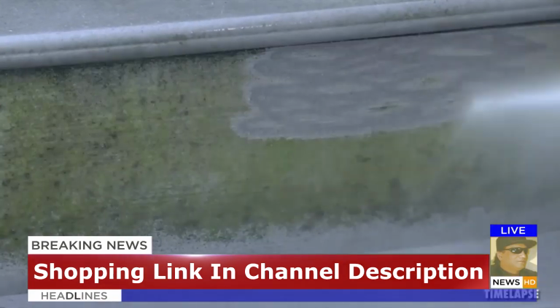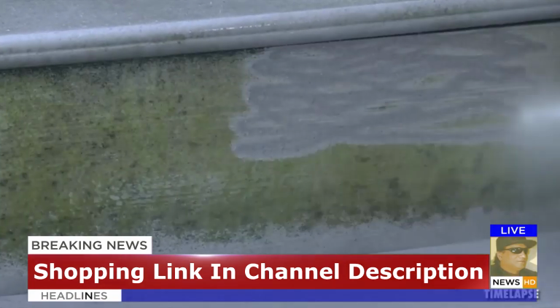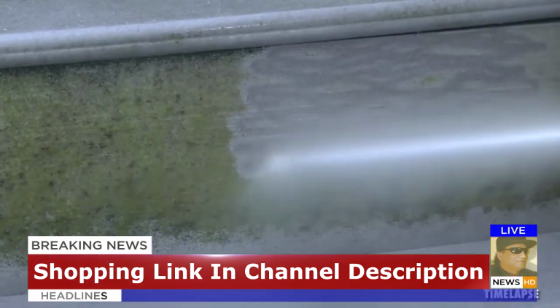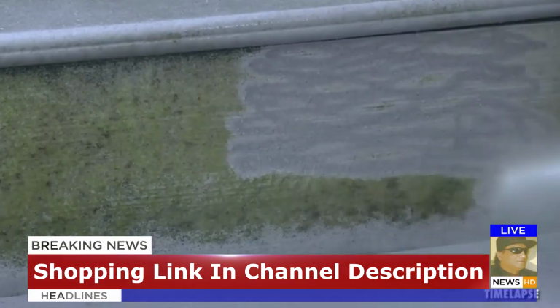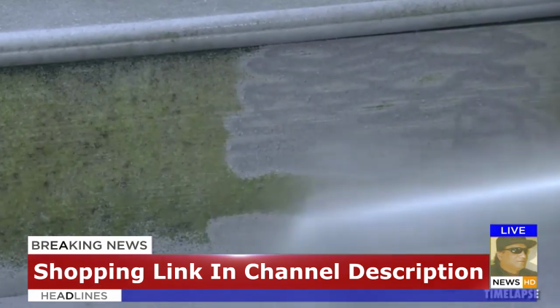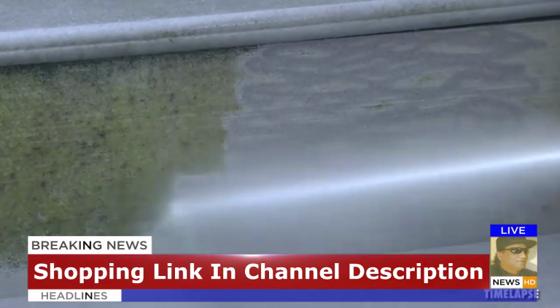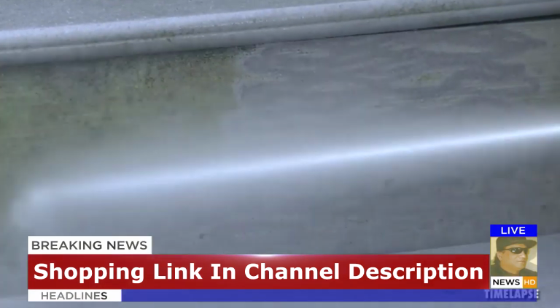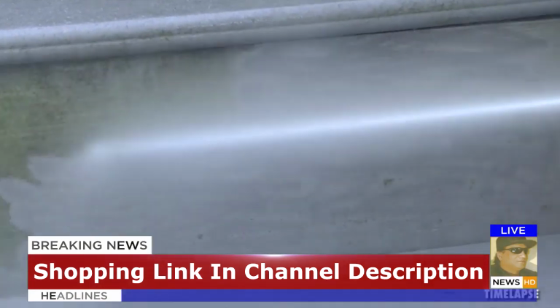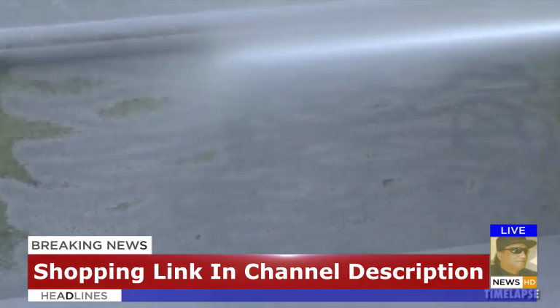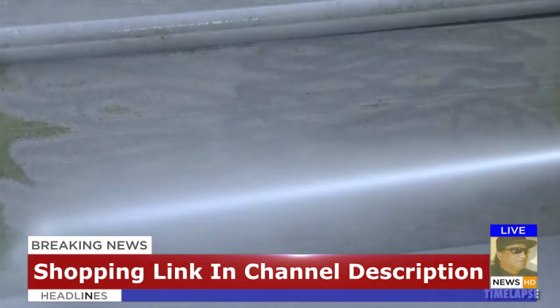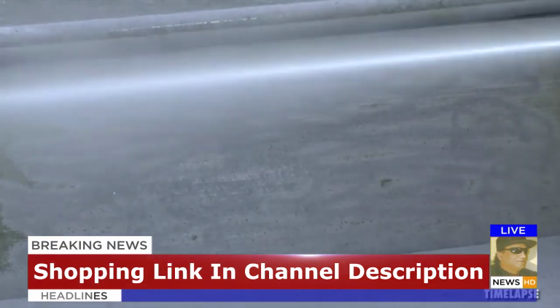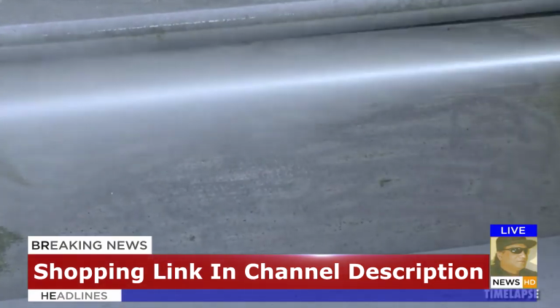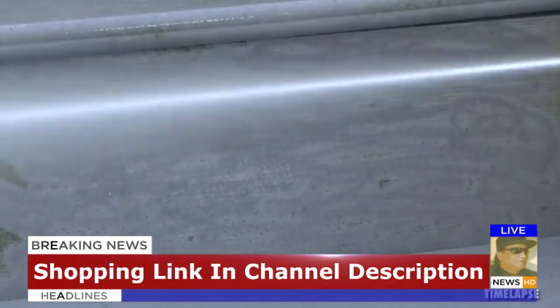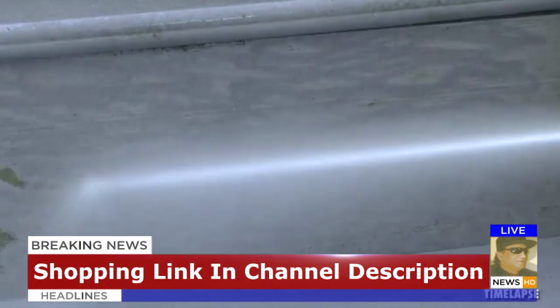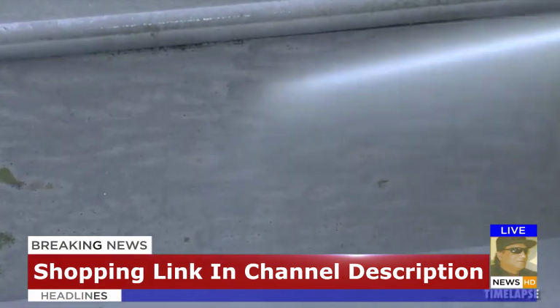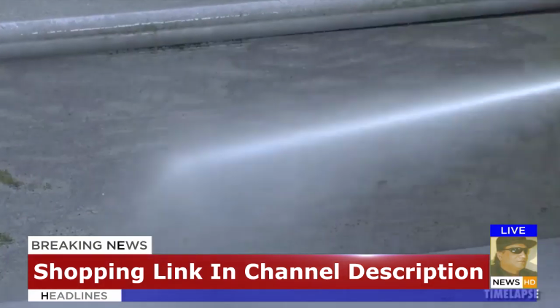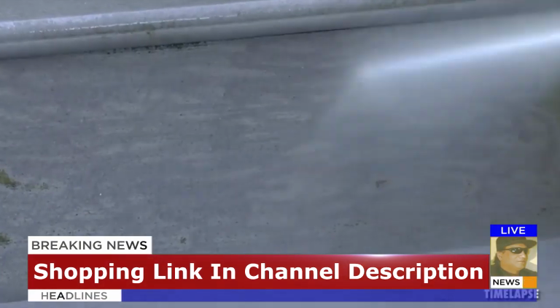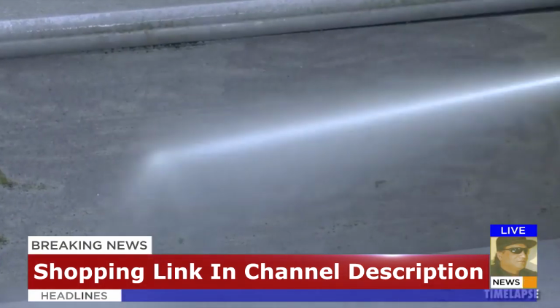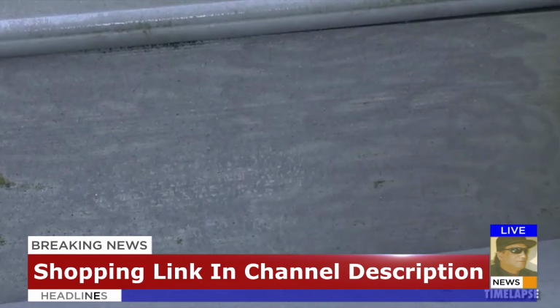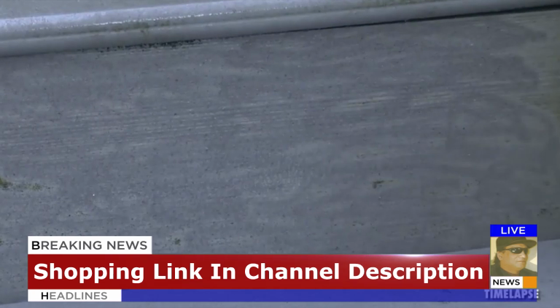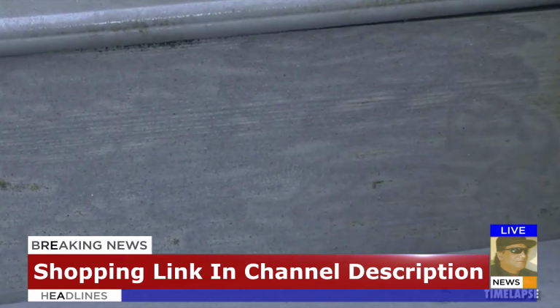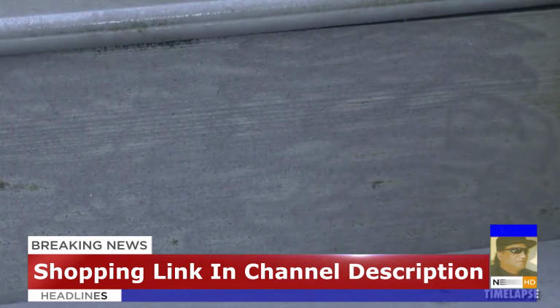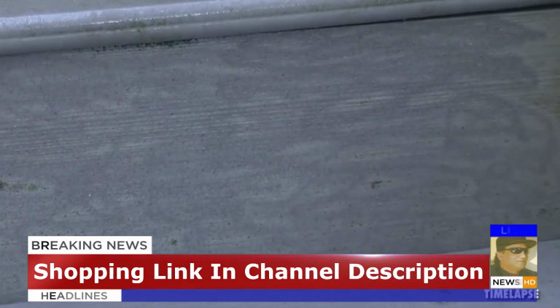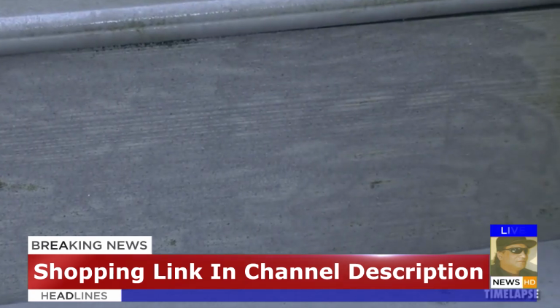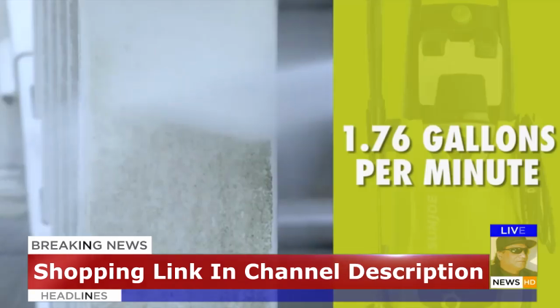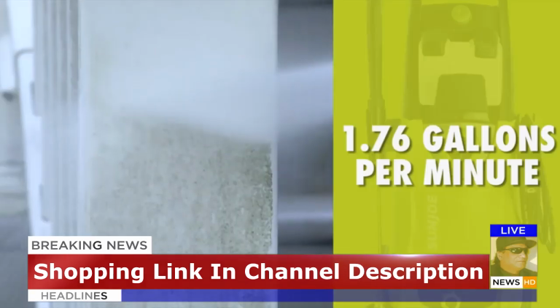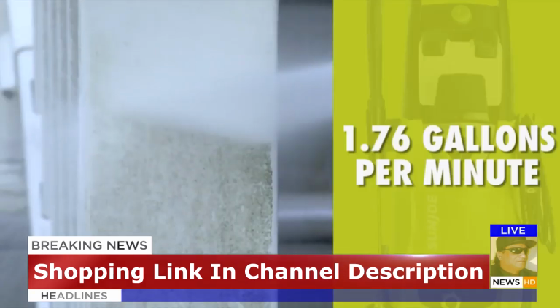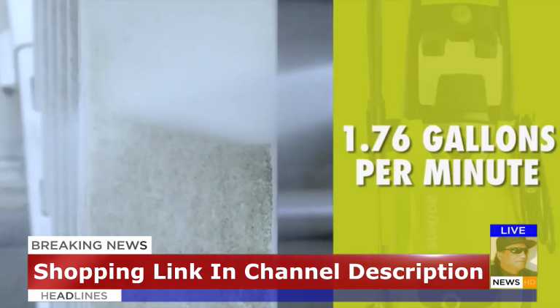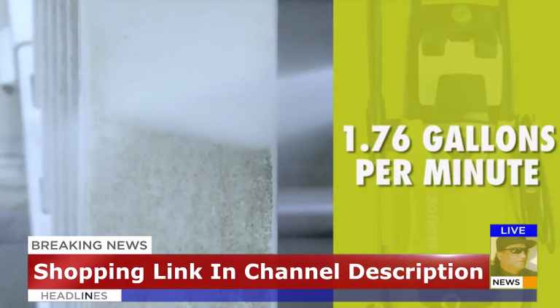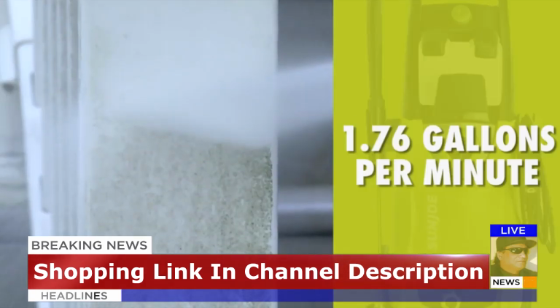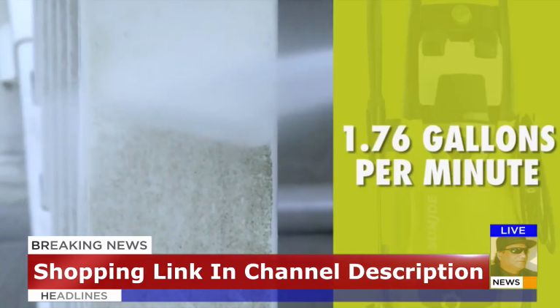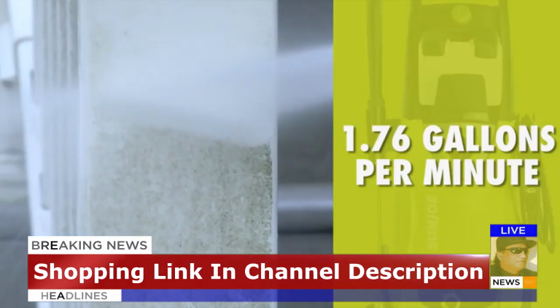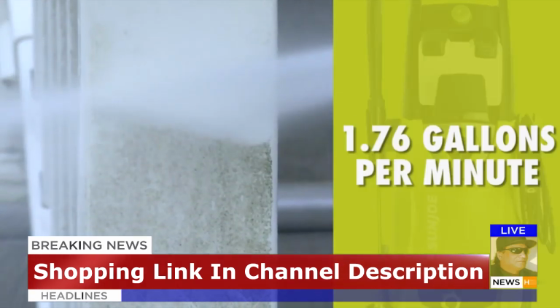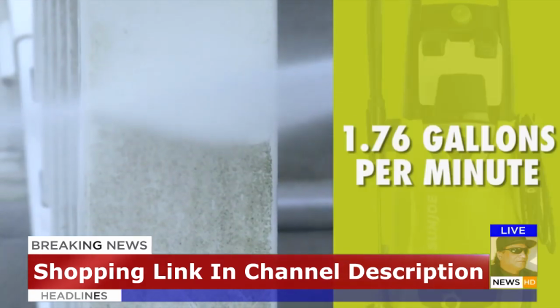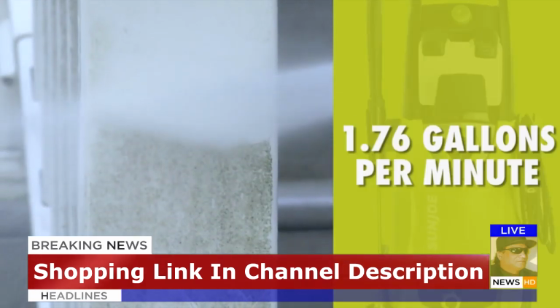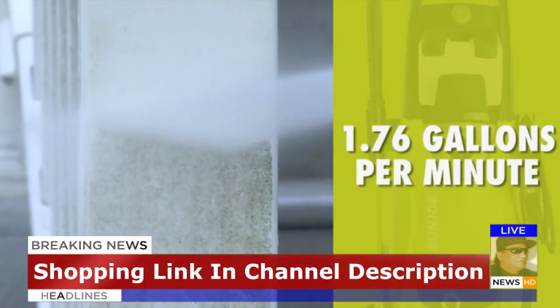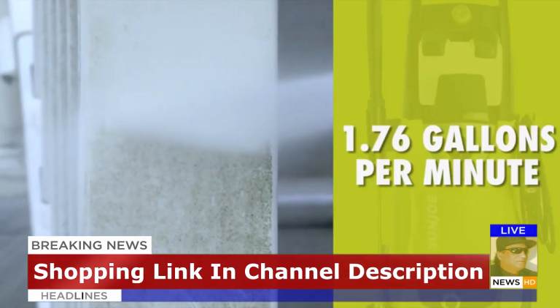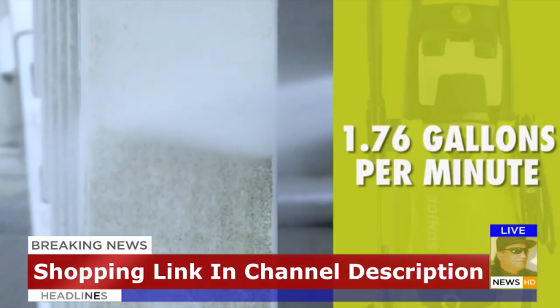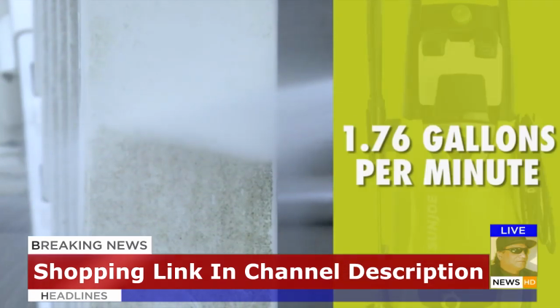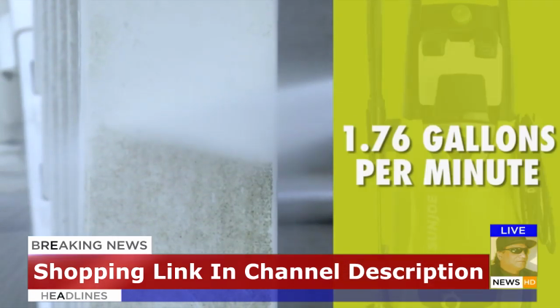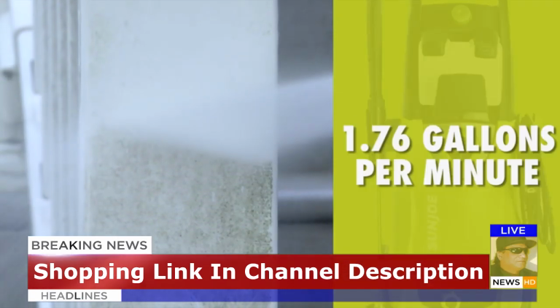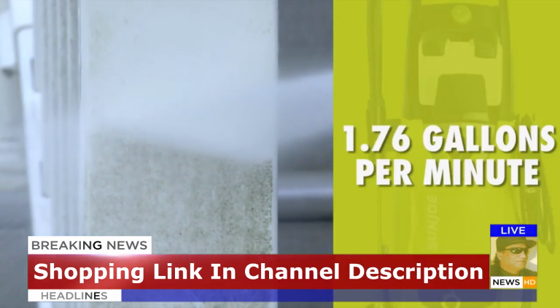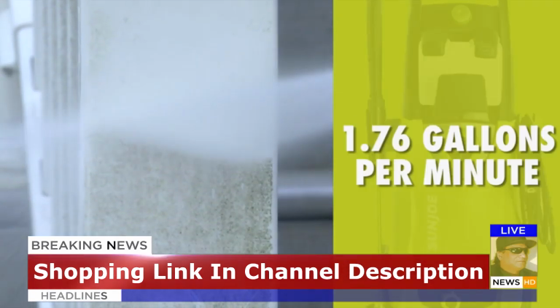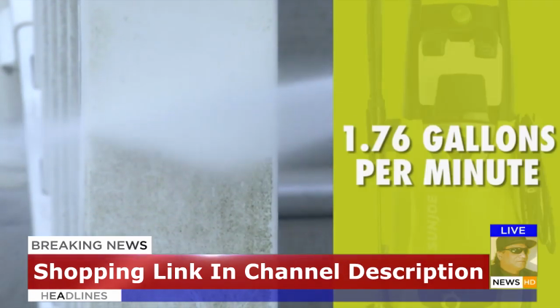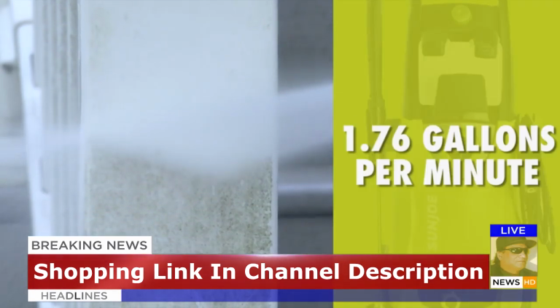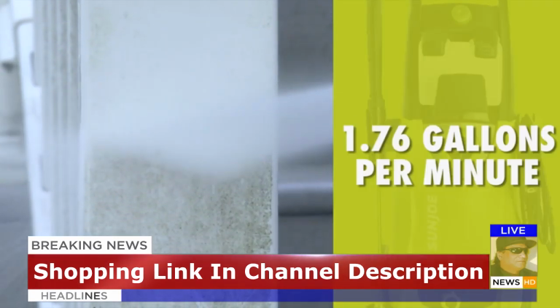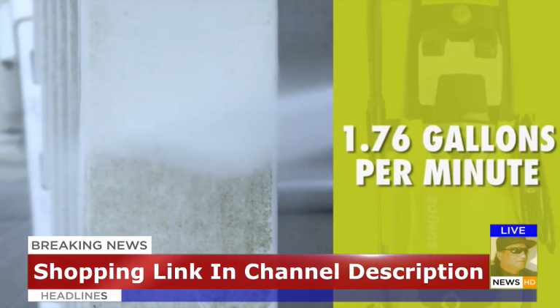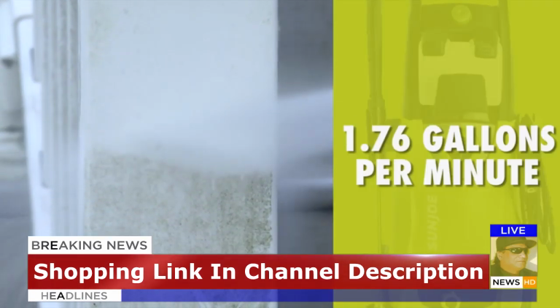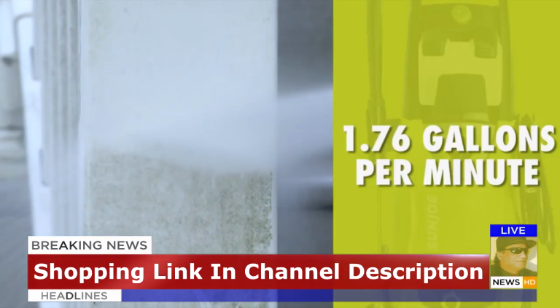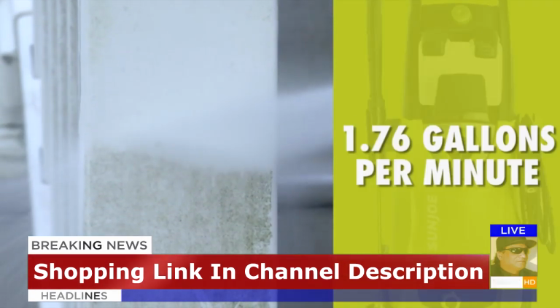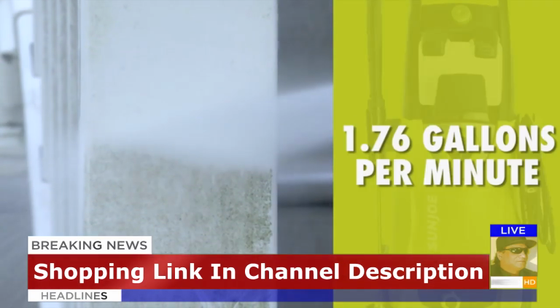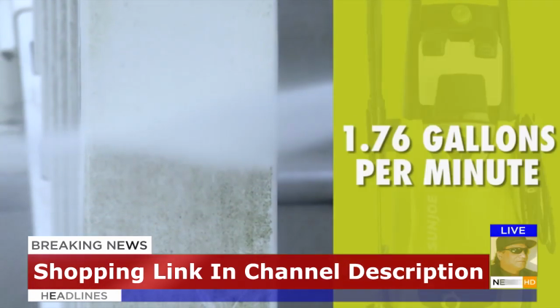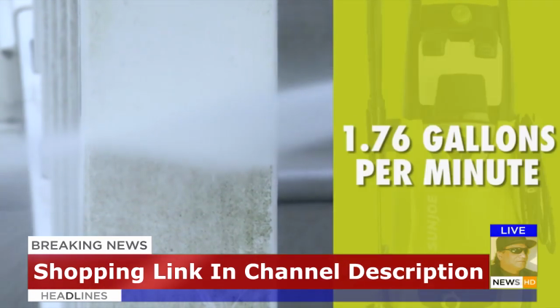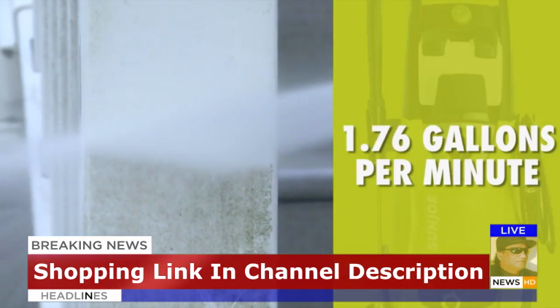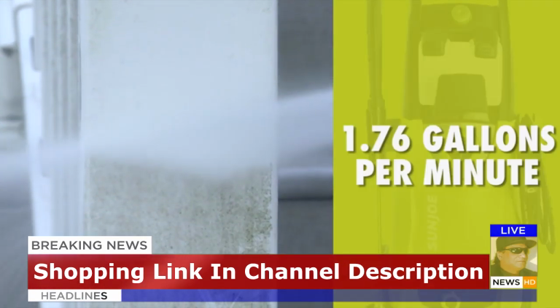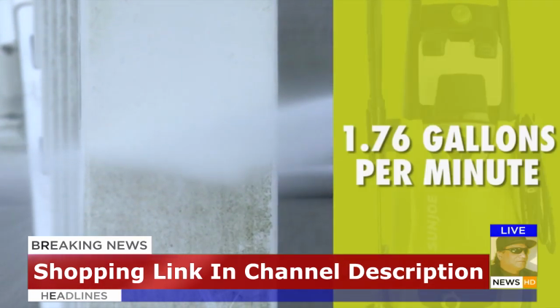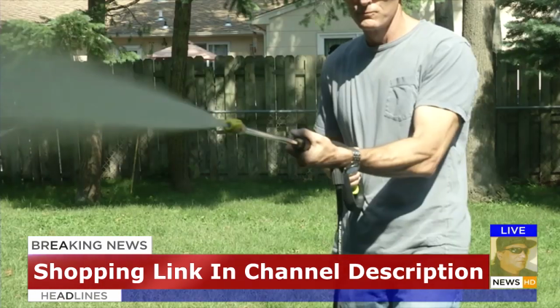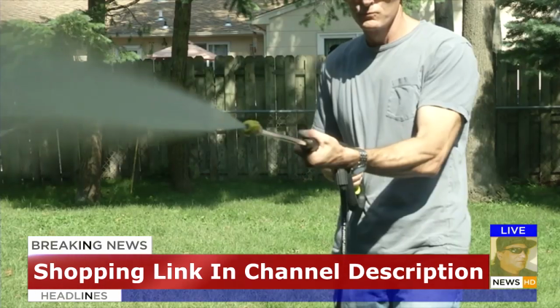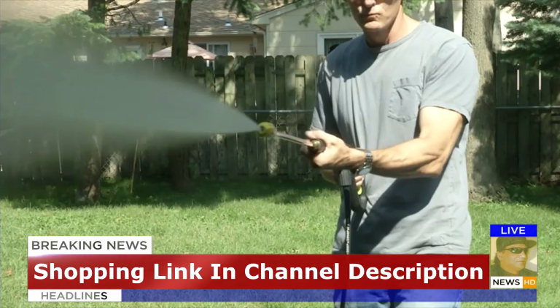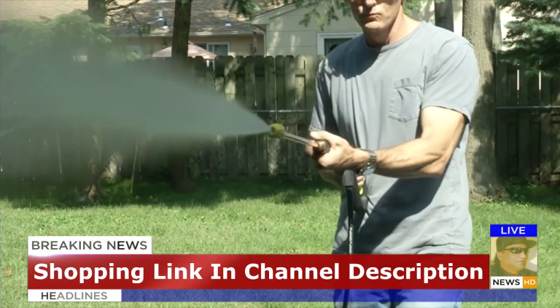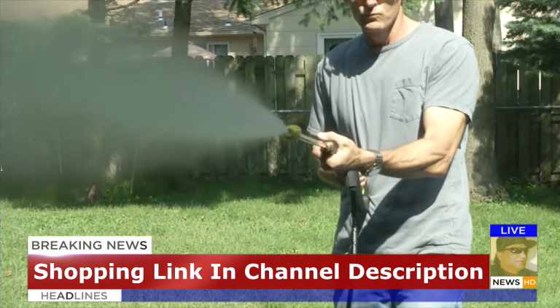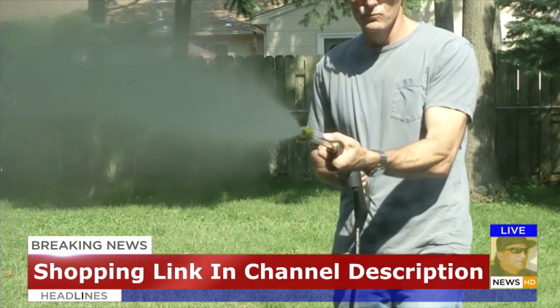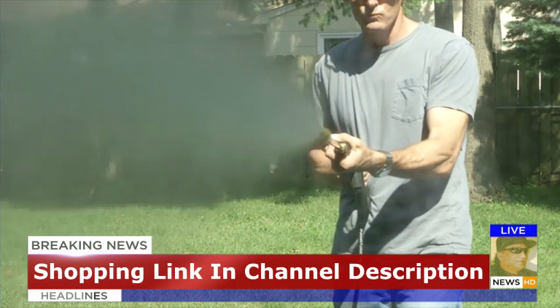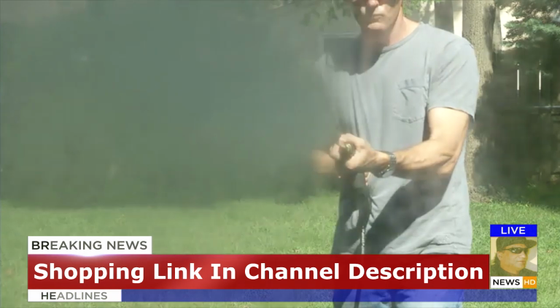You name it, you aim it, grime is gone. Pump up to 1.76 gallons every minute to get really clean, really fast.